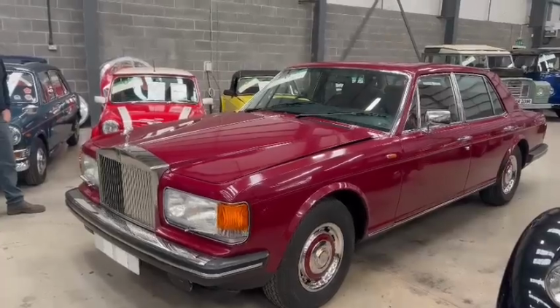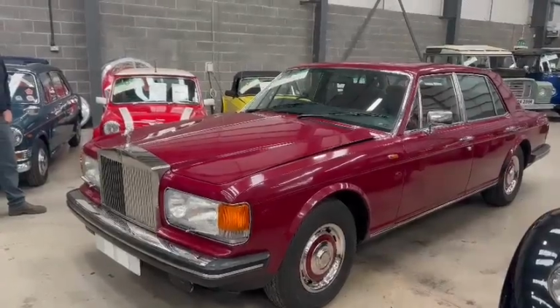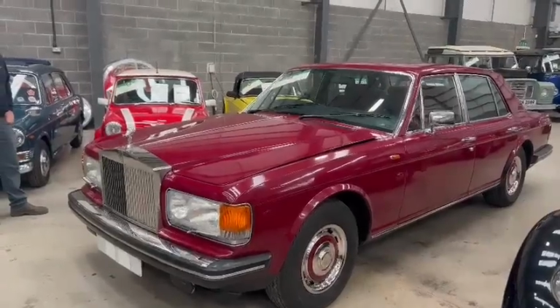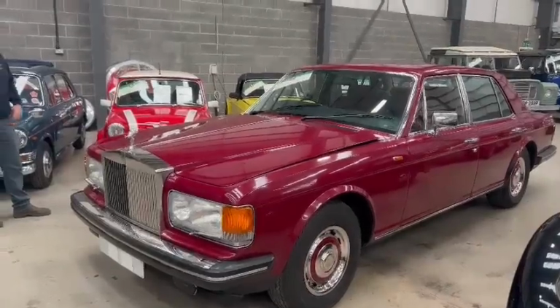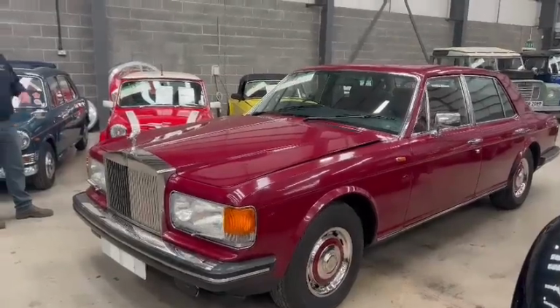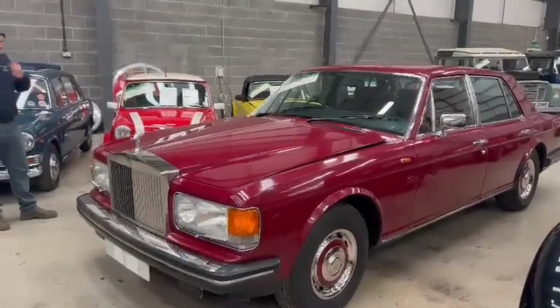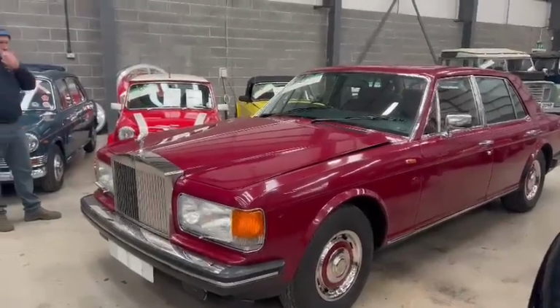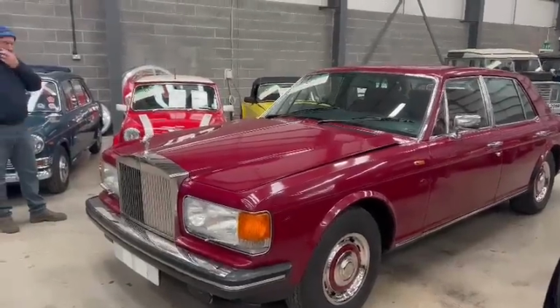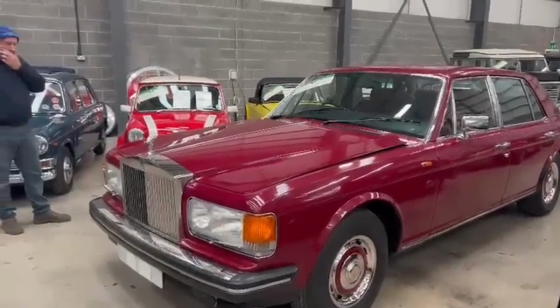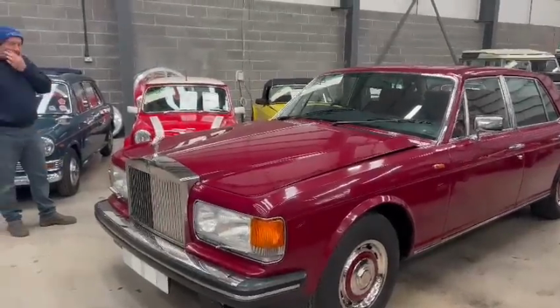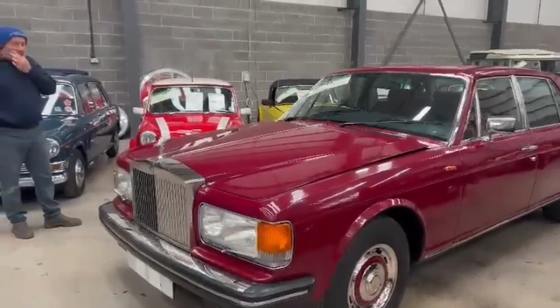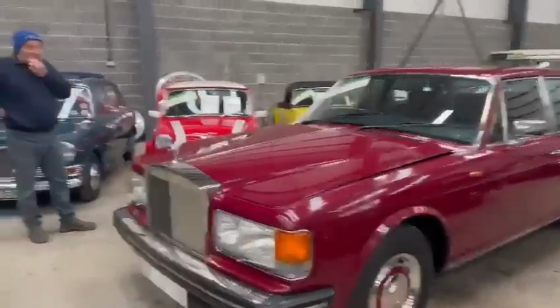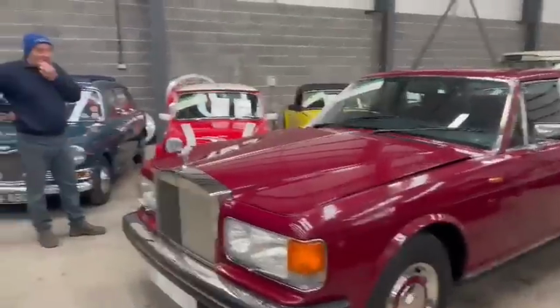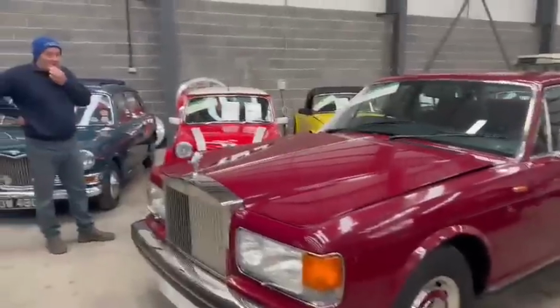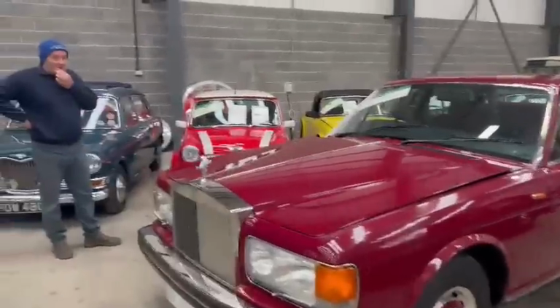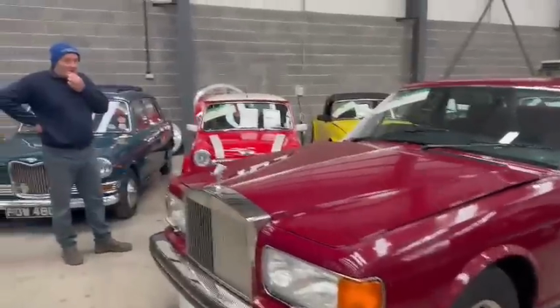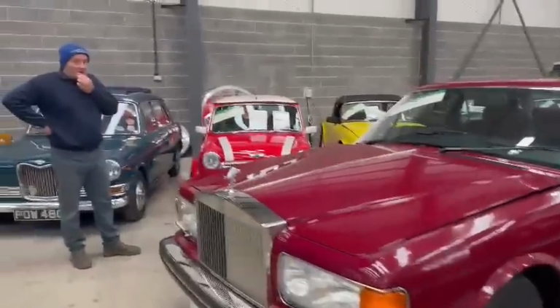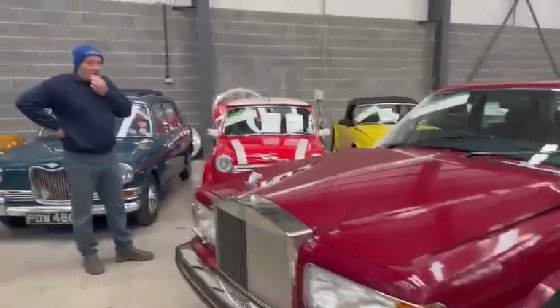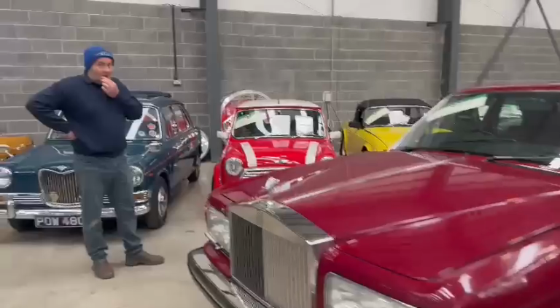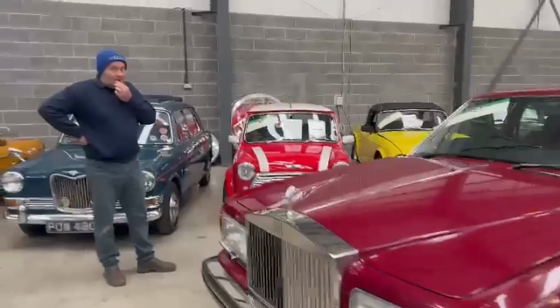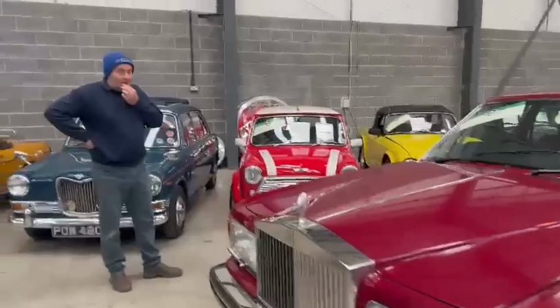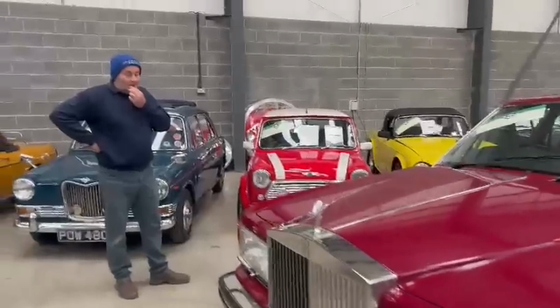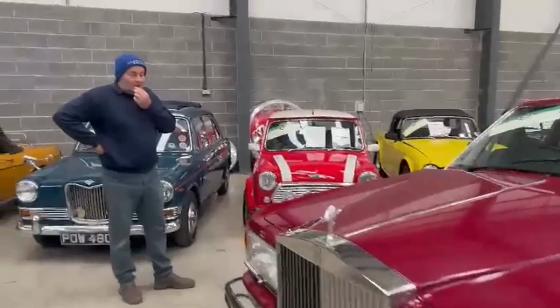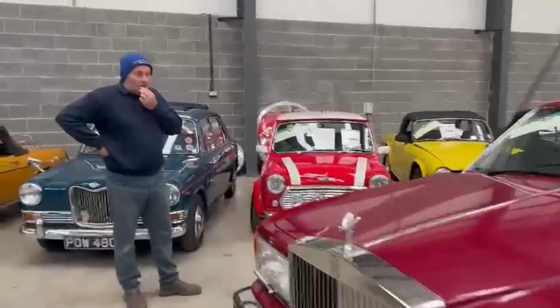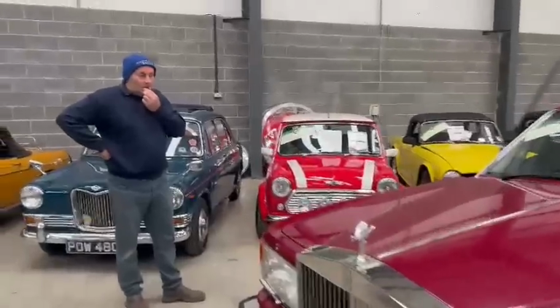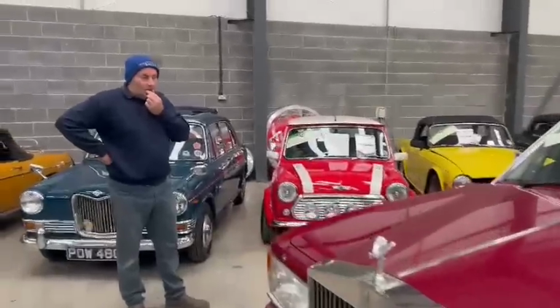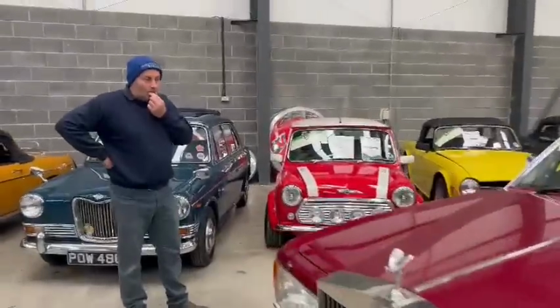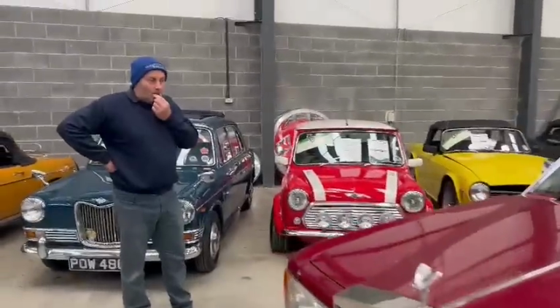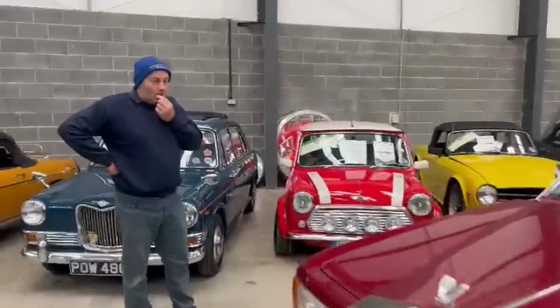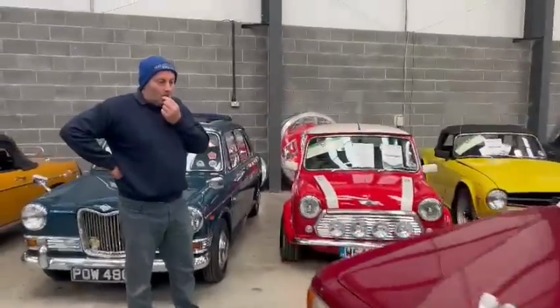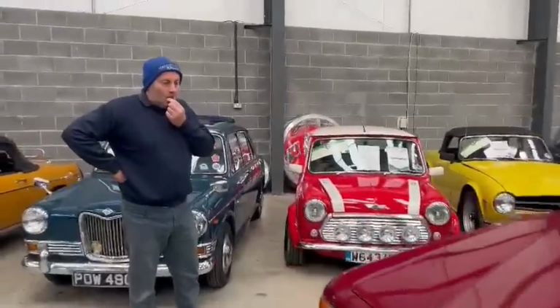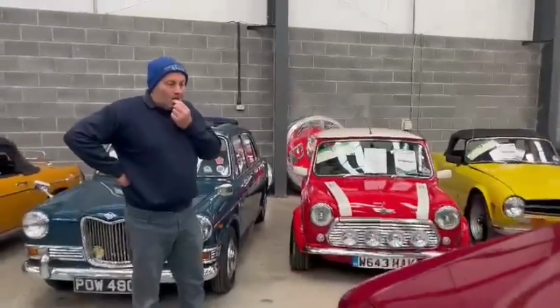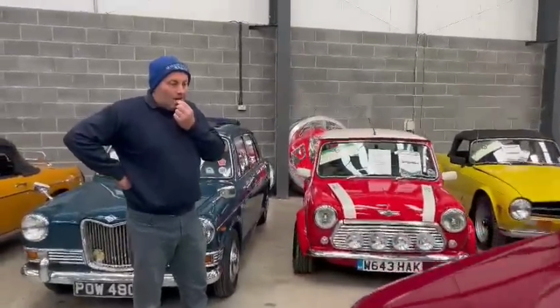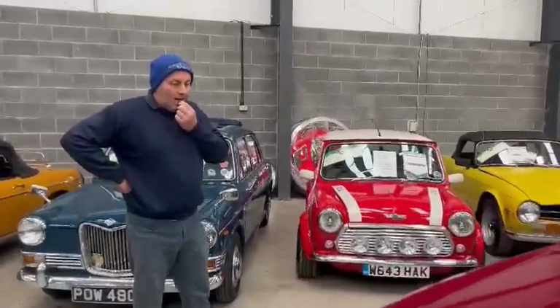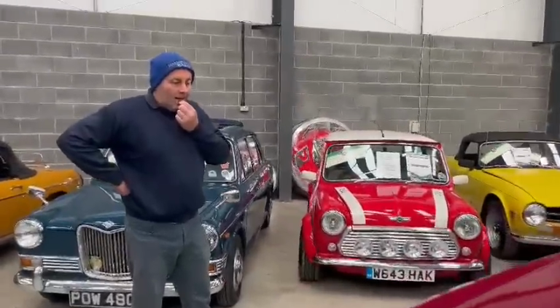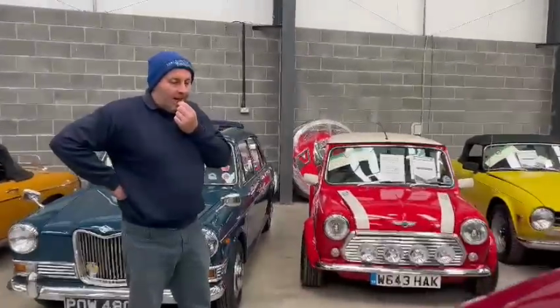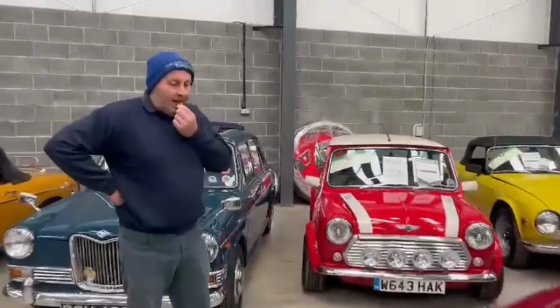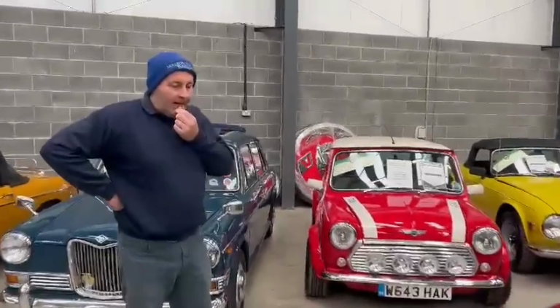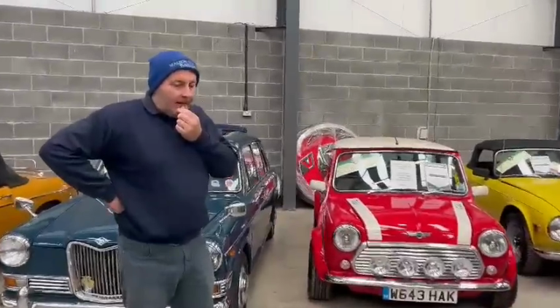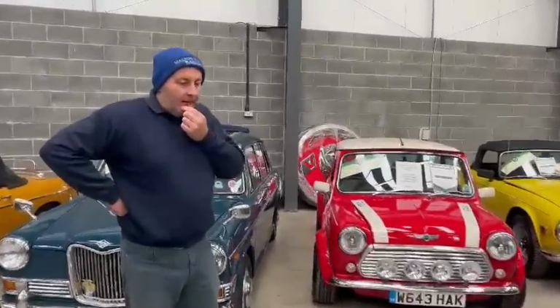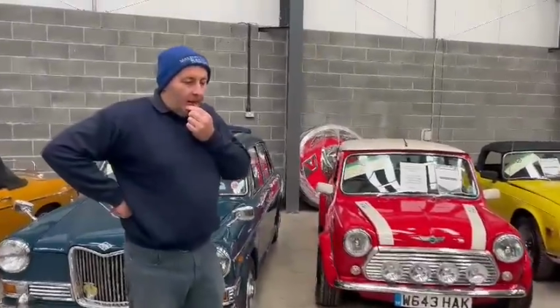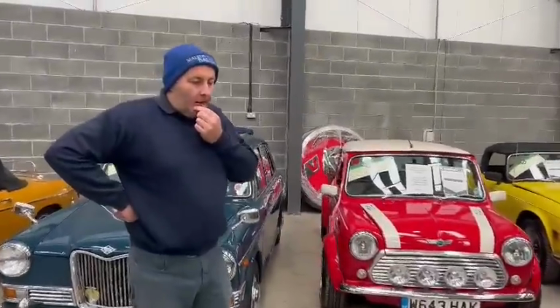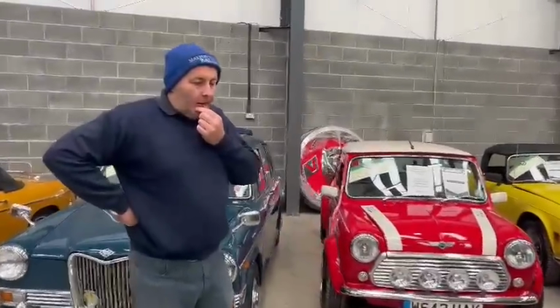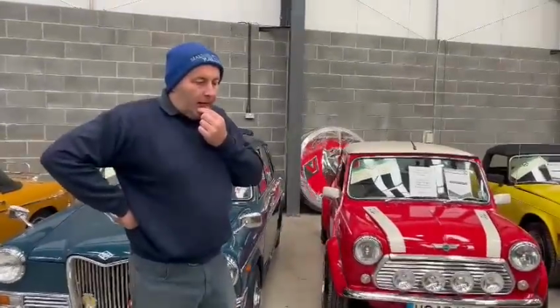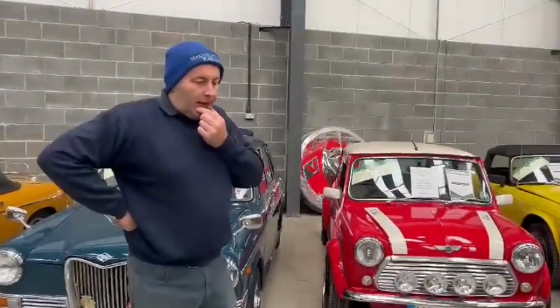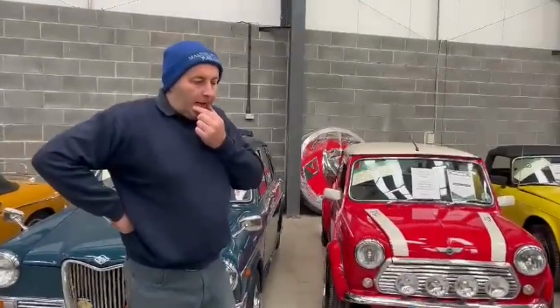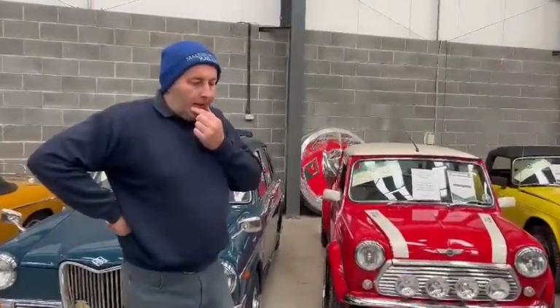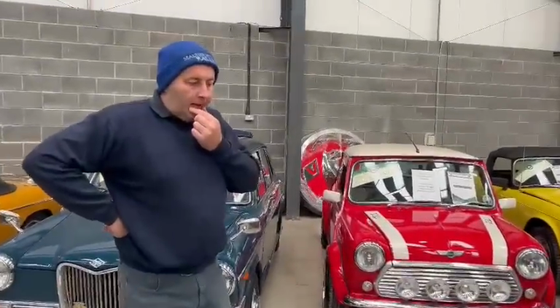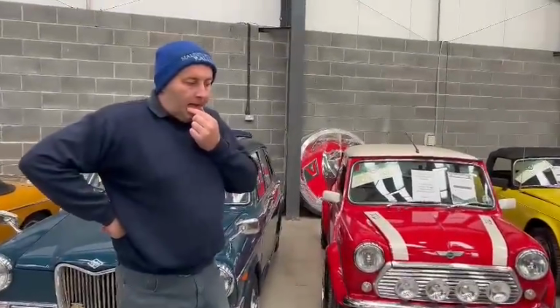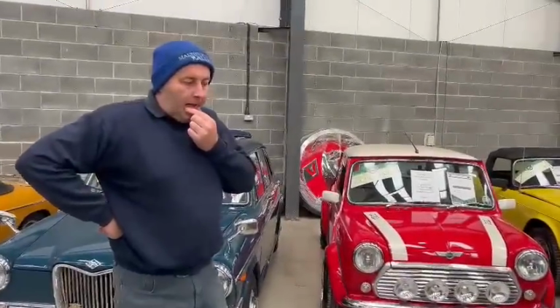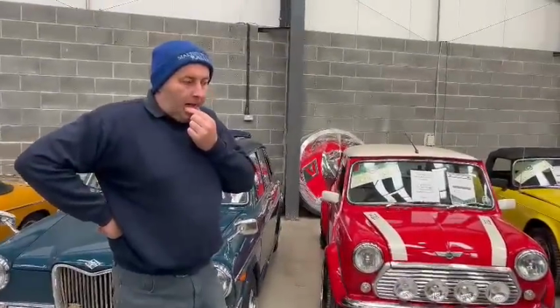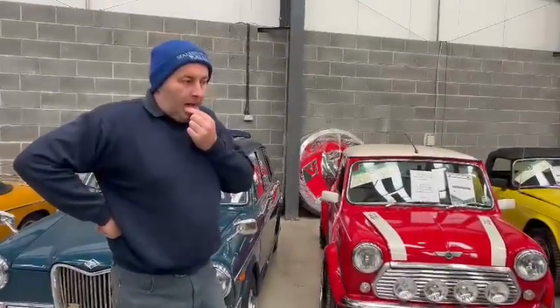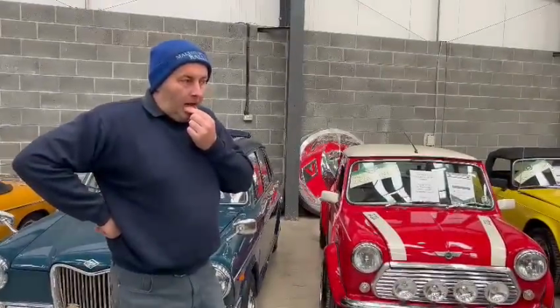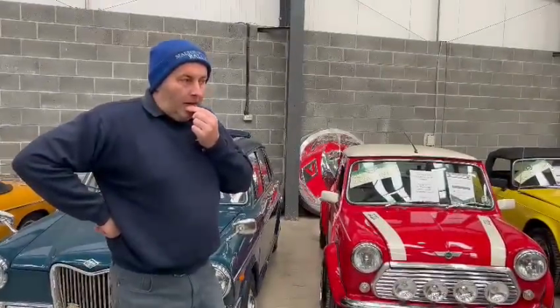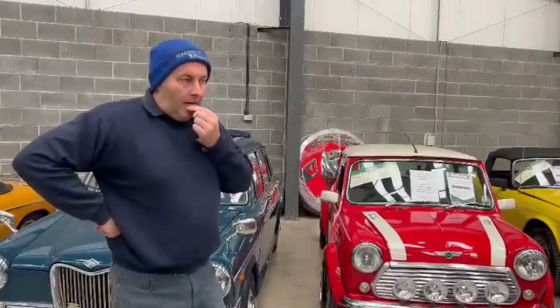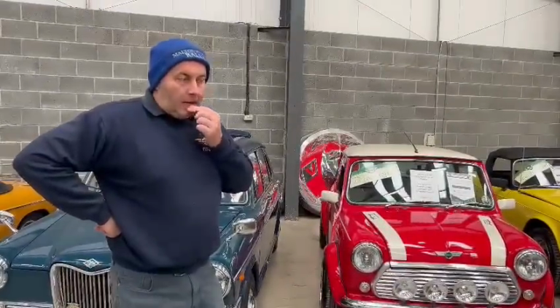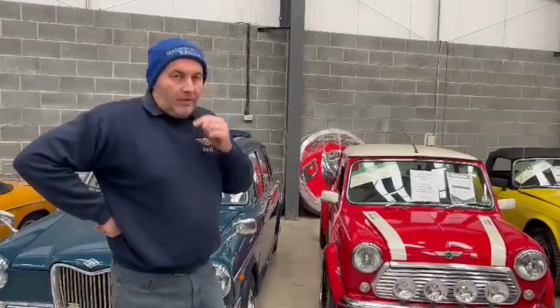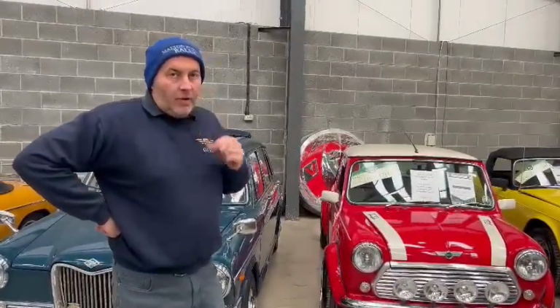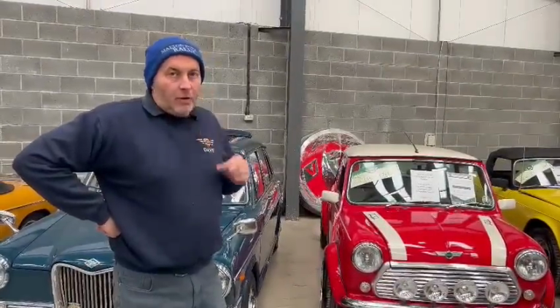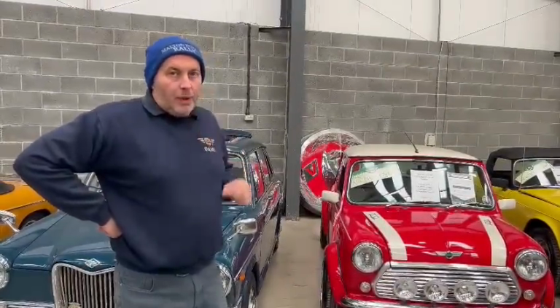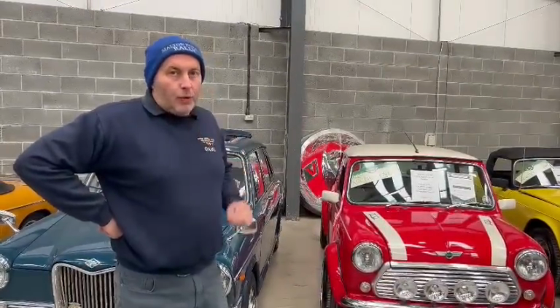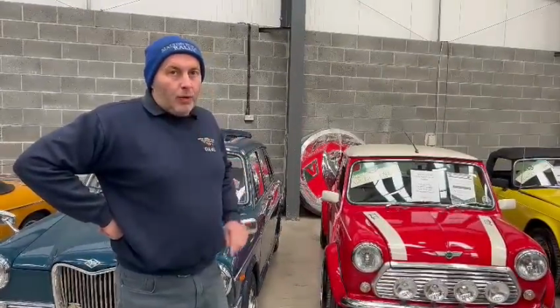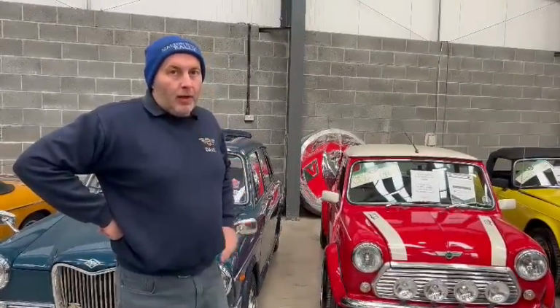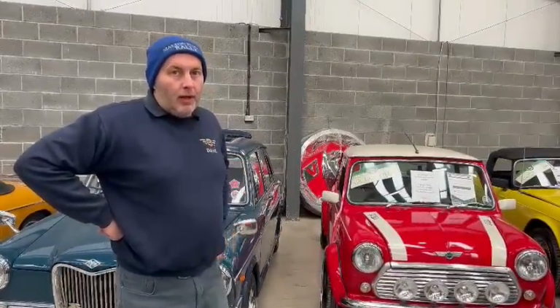Right then, a lovely example of the Rolls. I think it's a very special car.